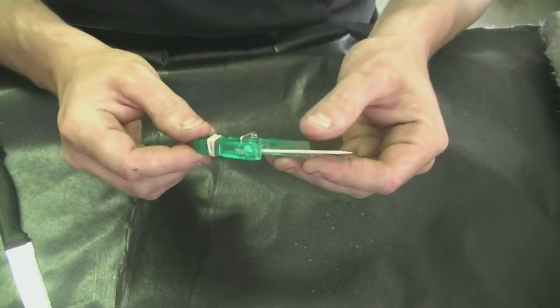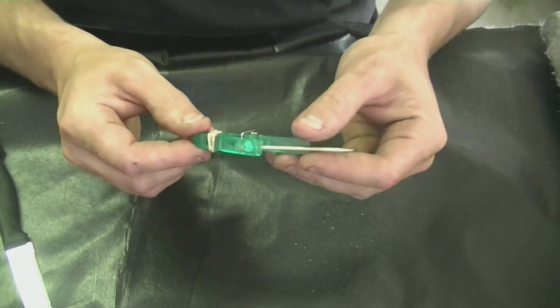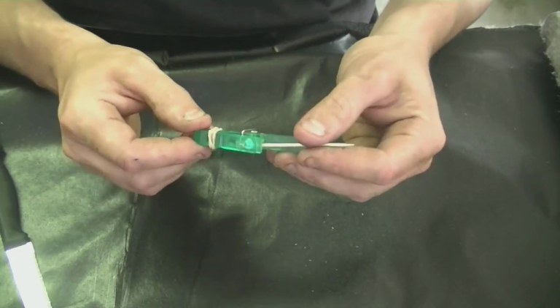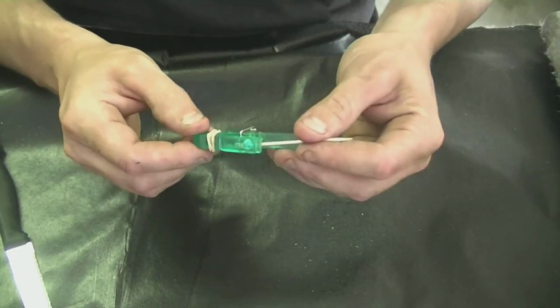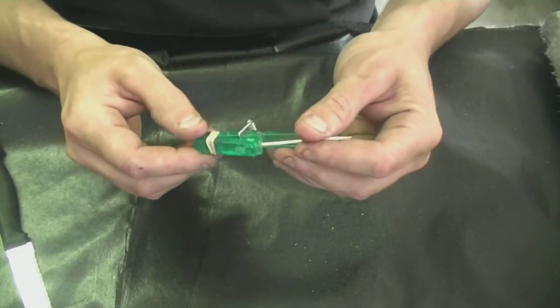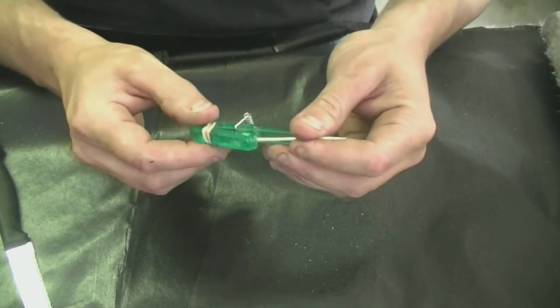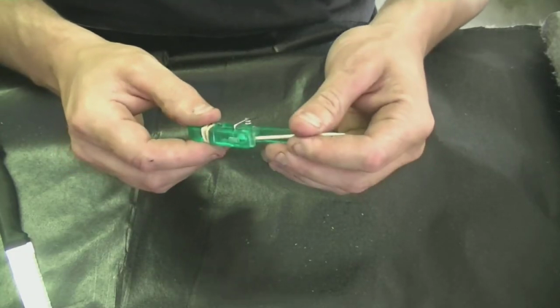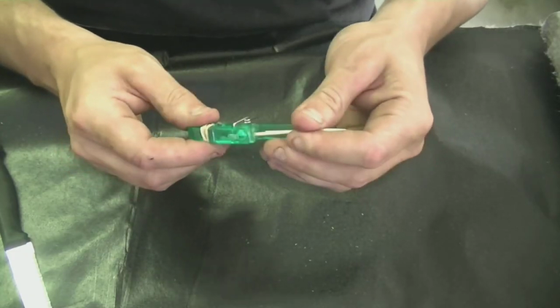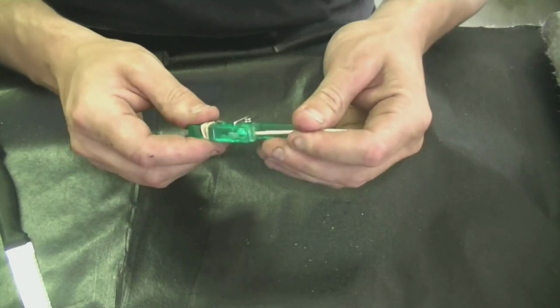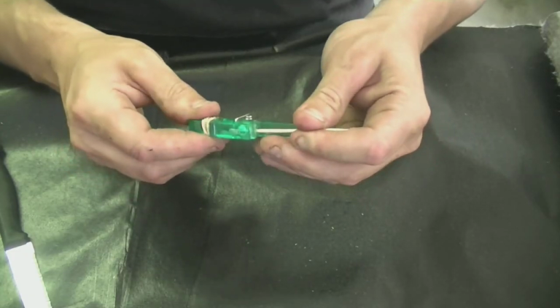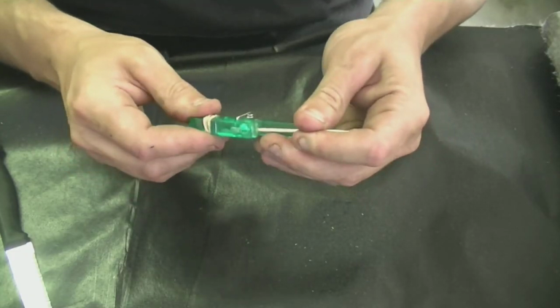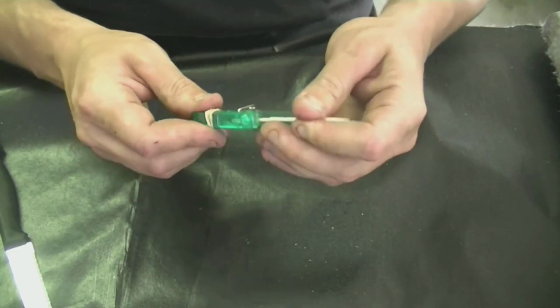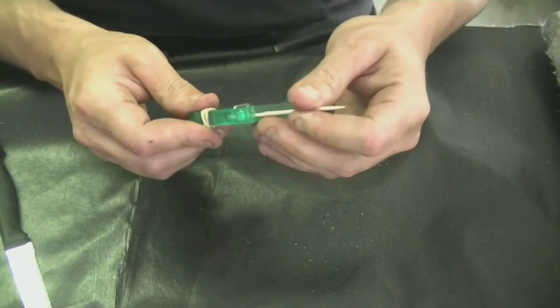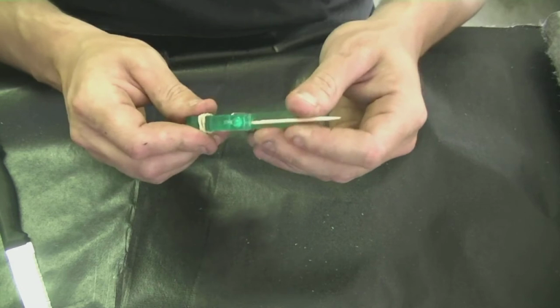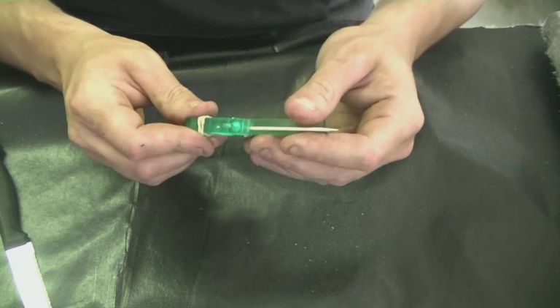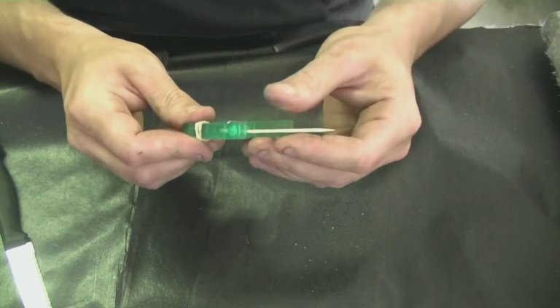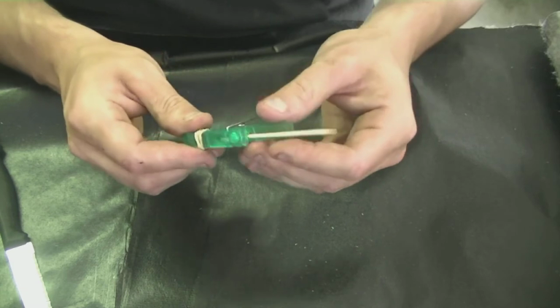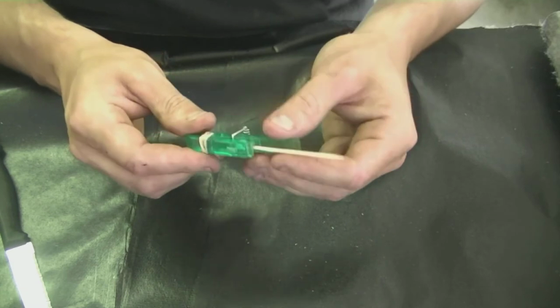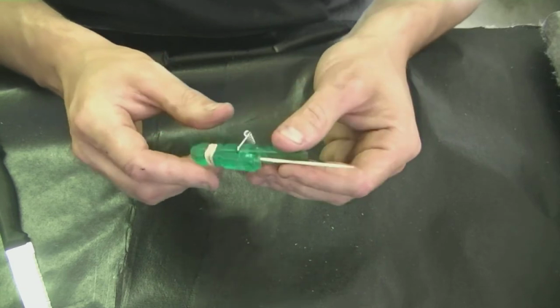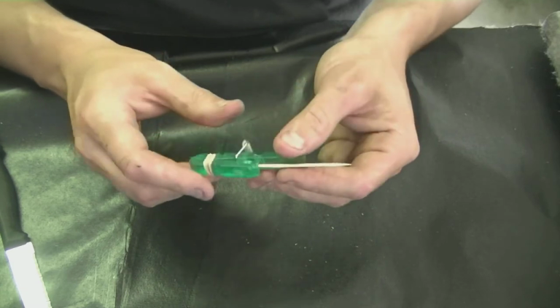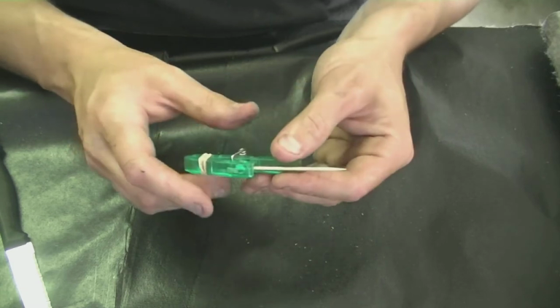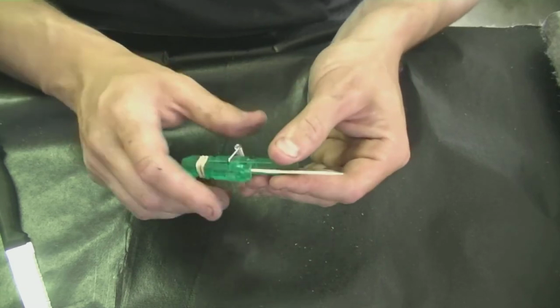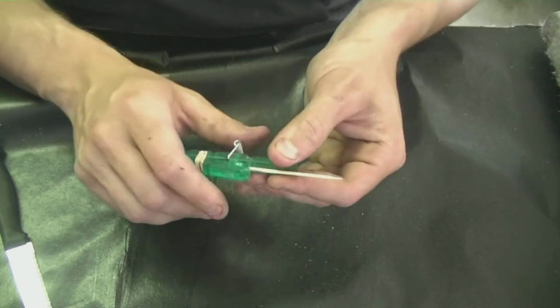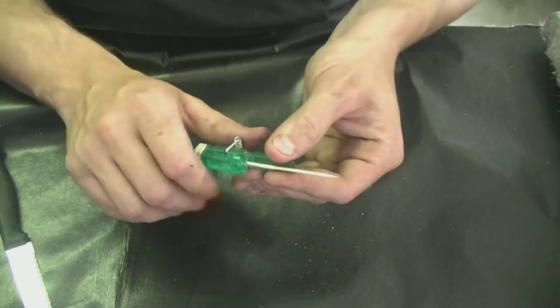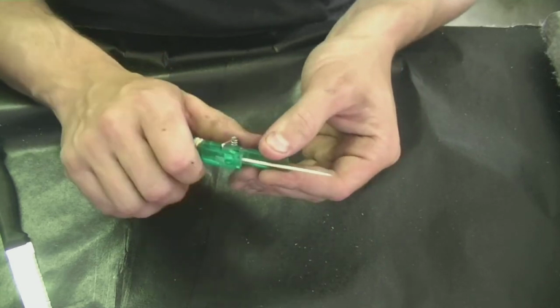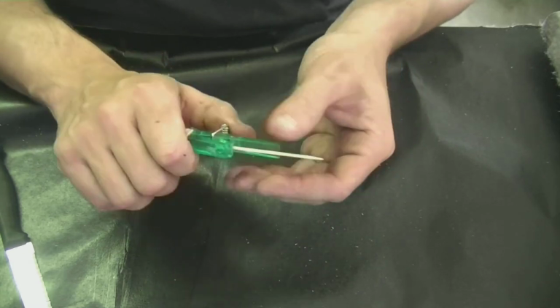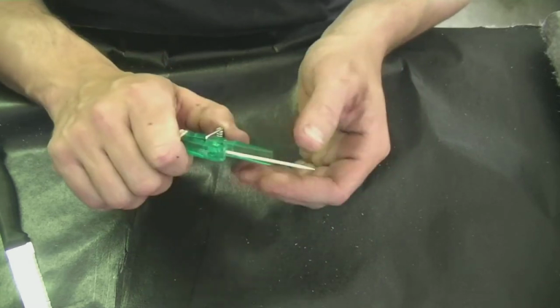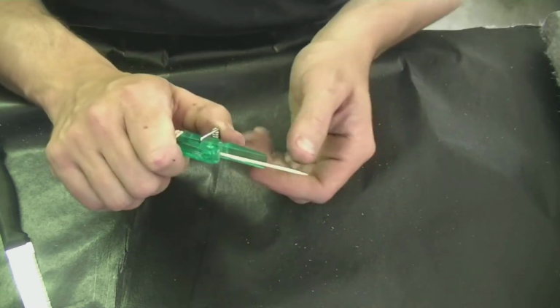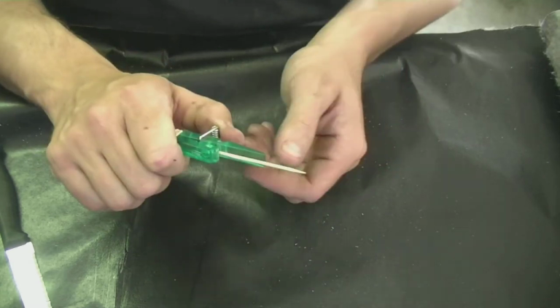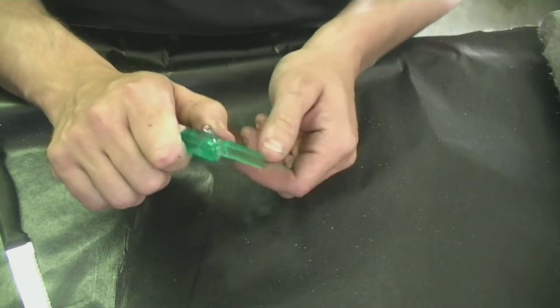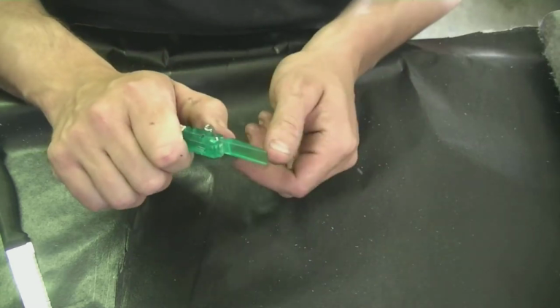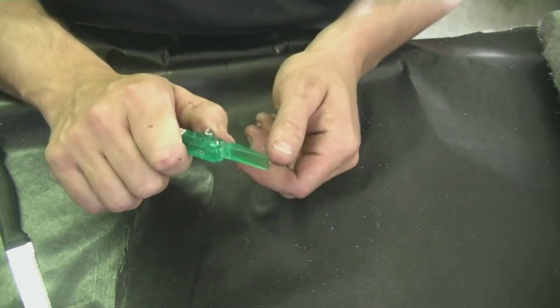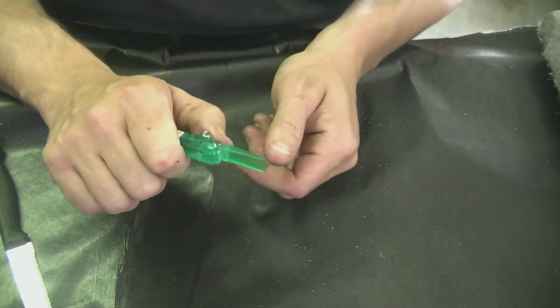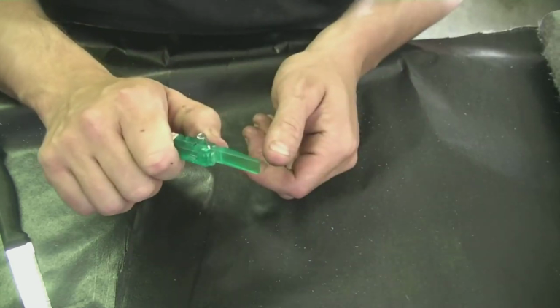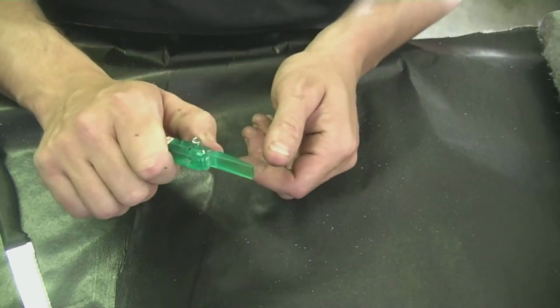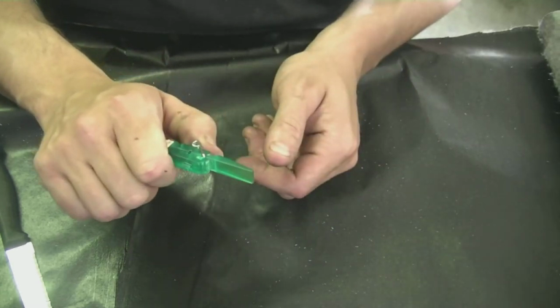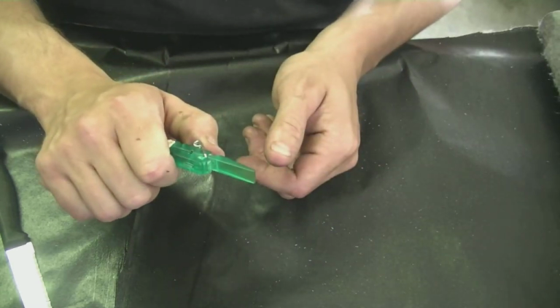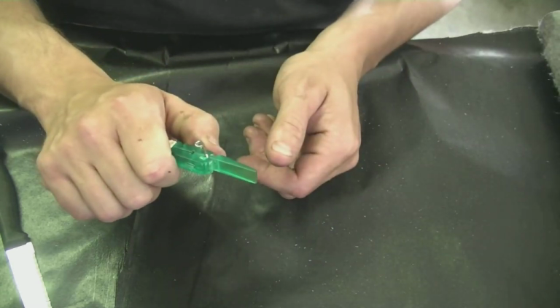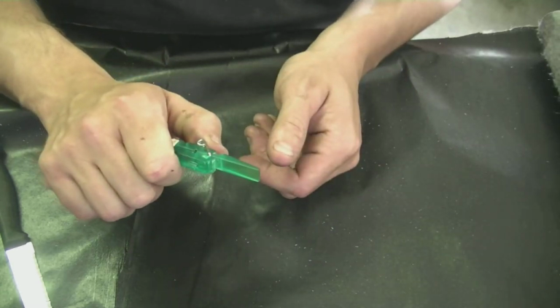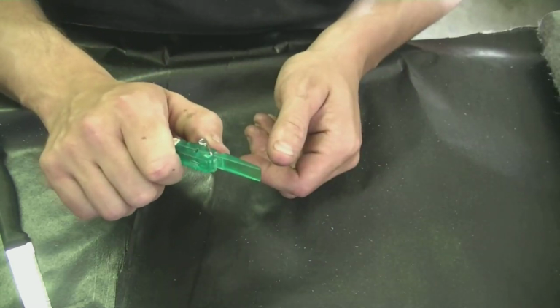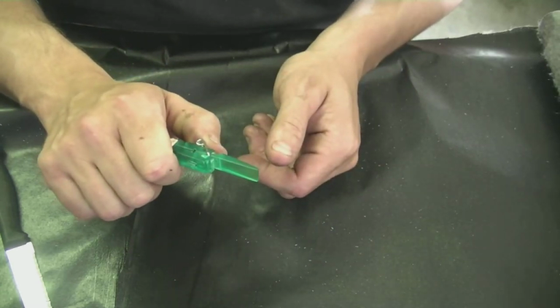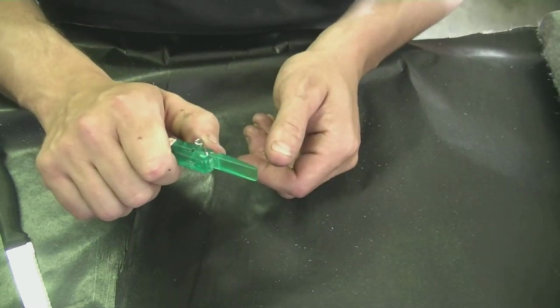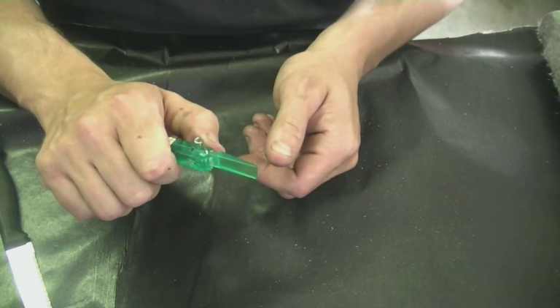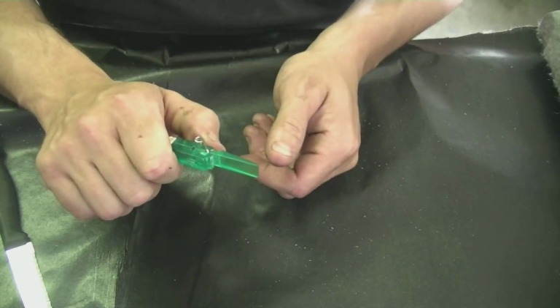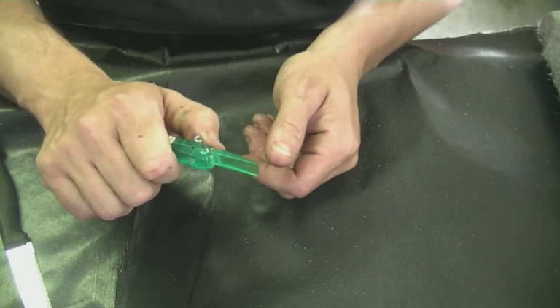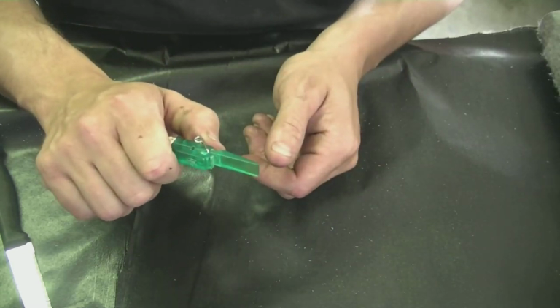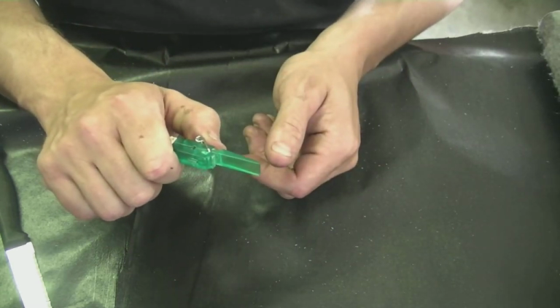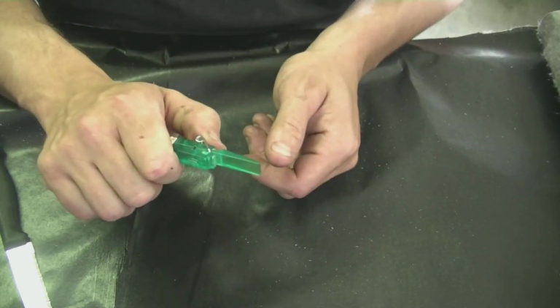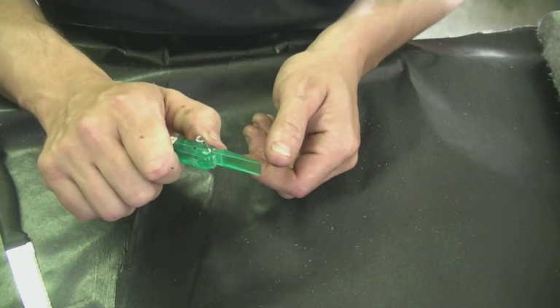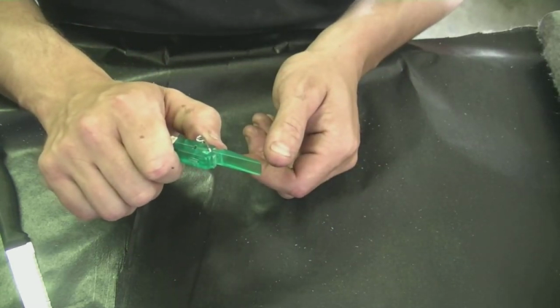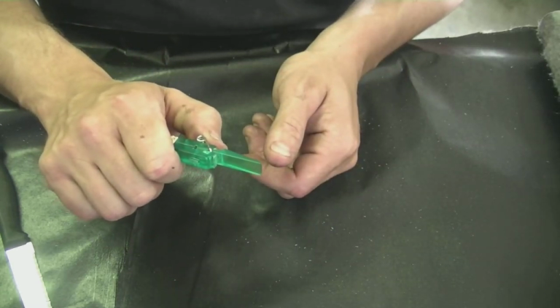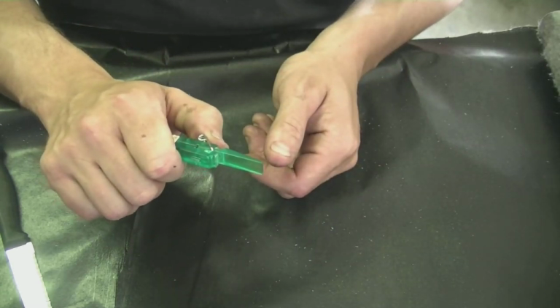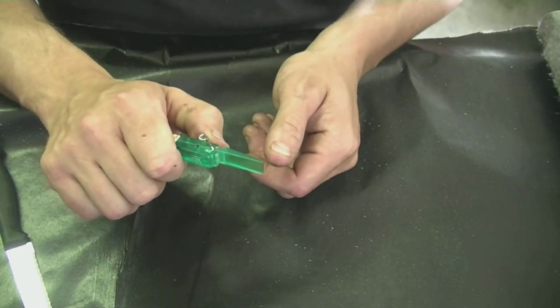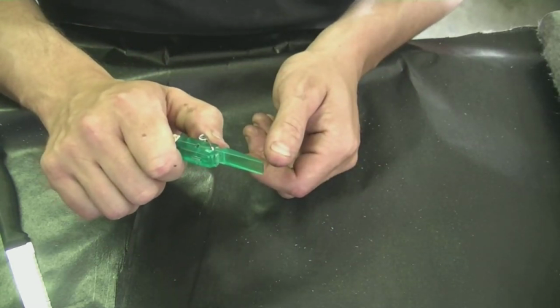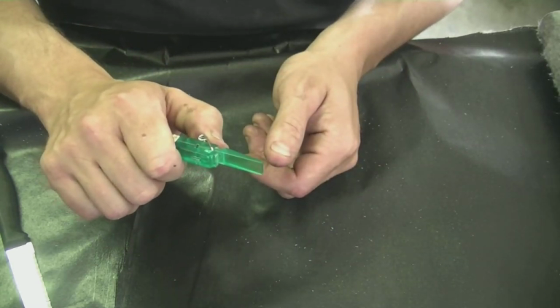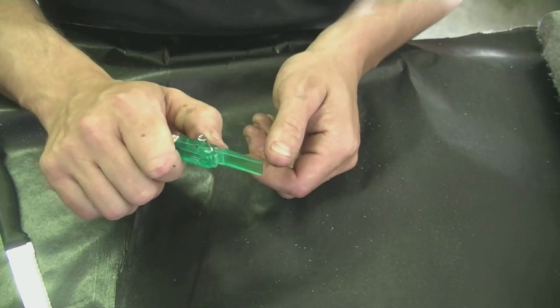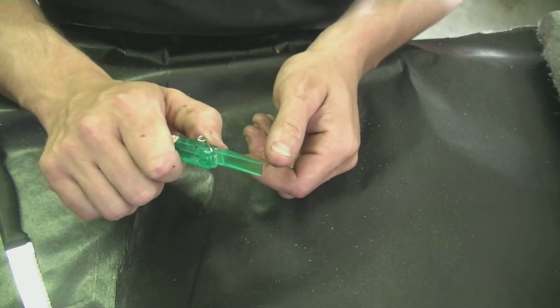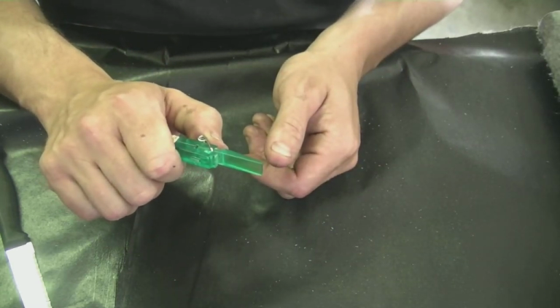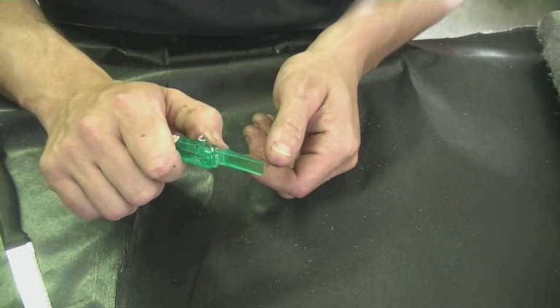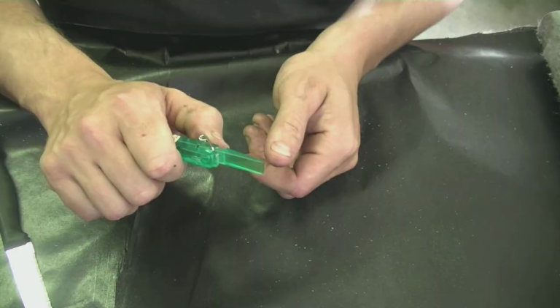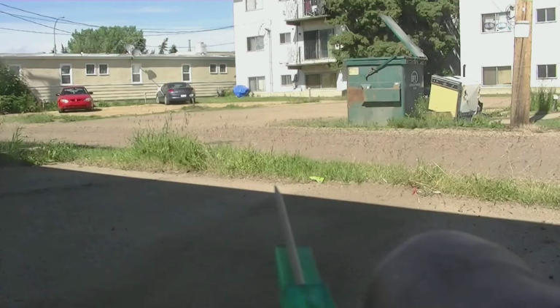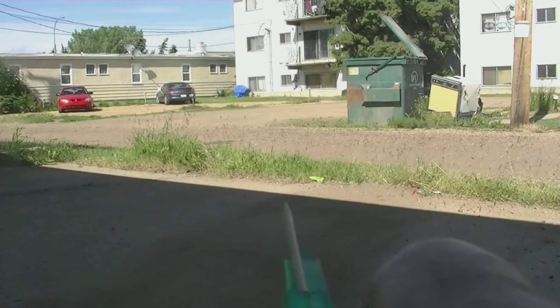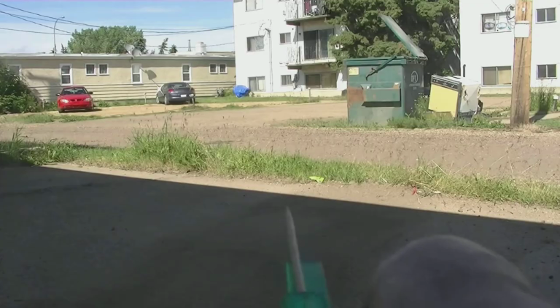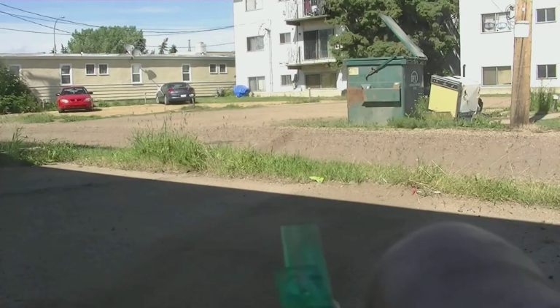We stick our toothpick in the side there, and all we want to do to launch it is pull on the spring like that.